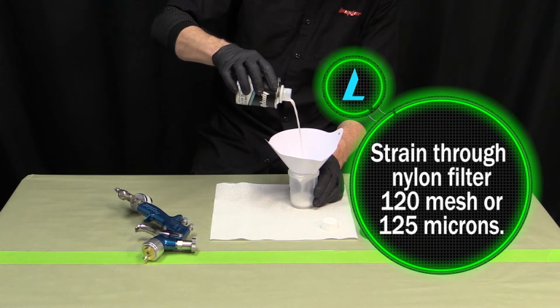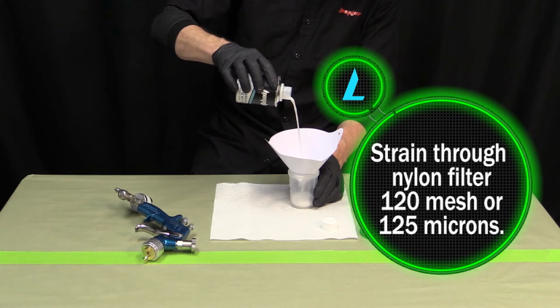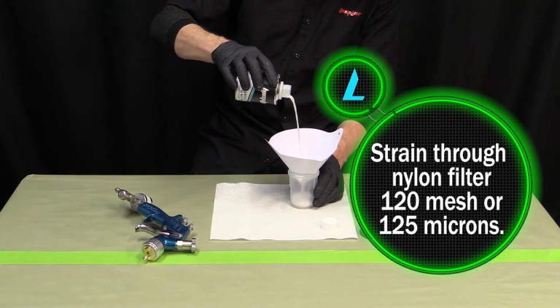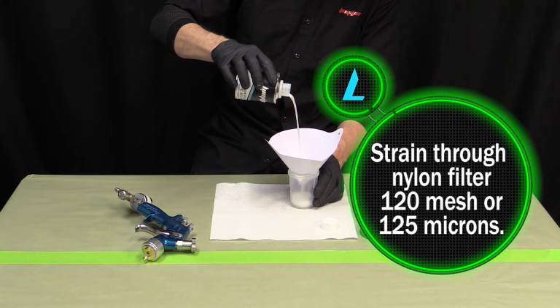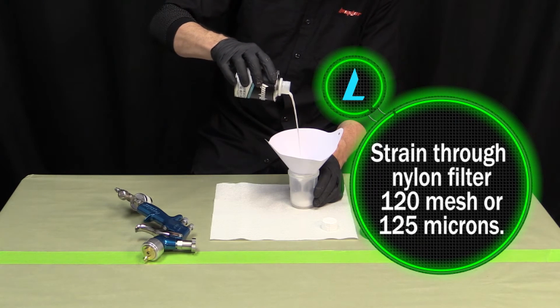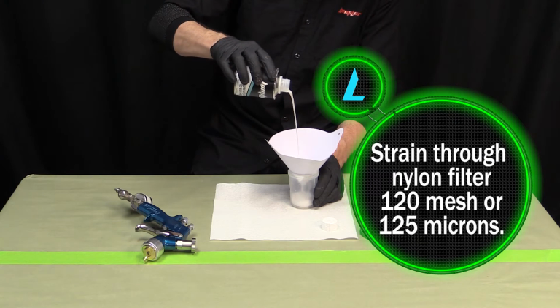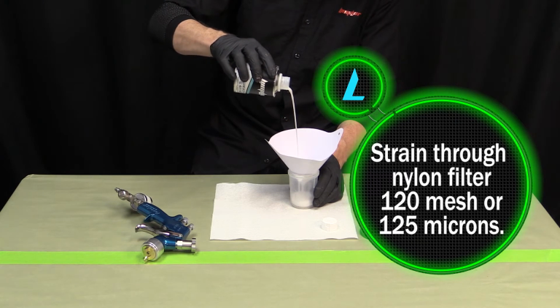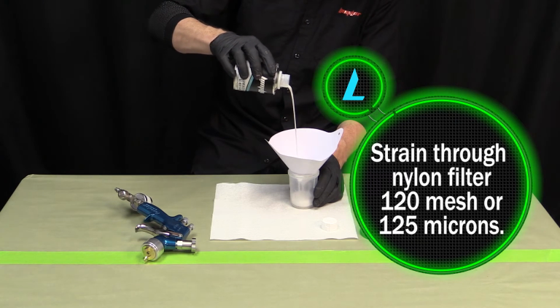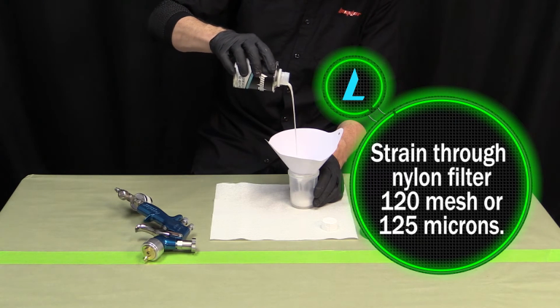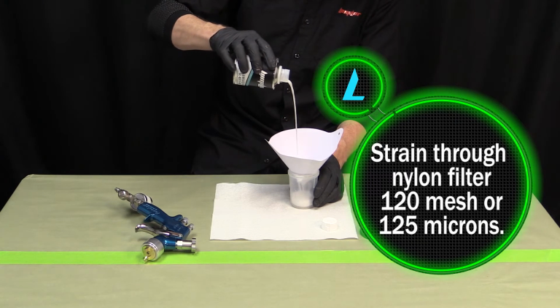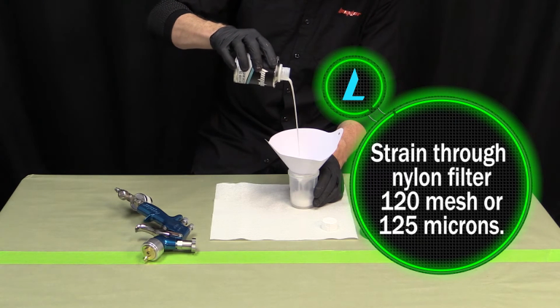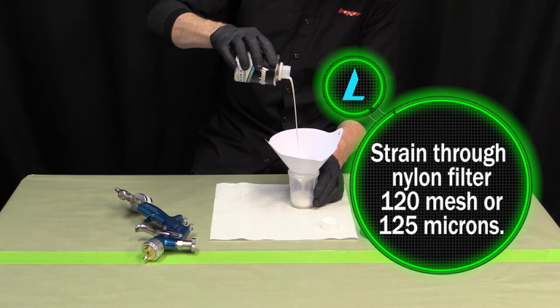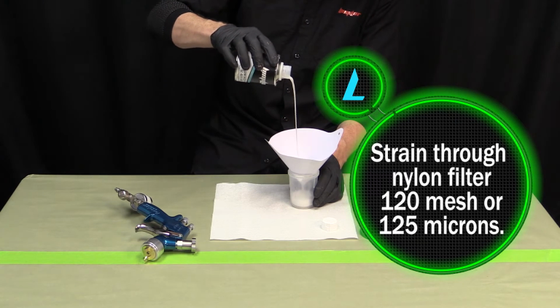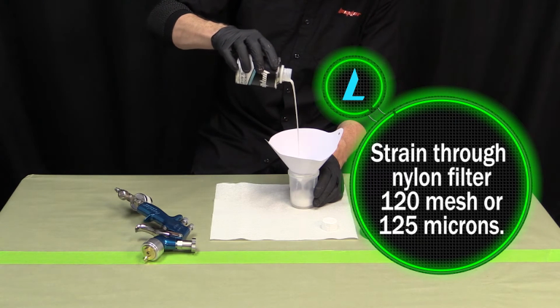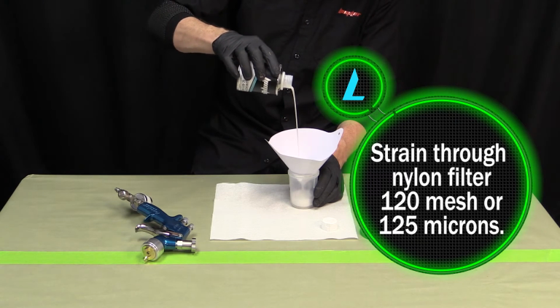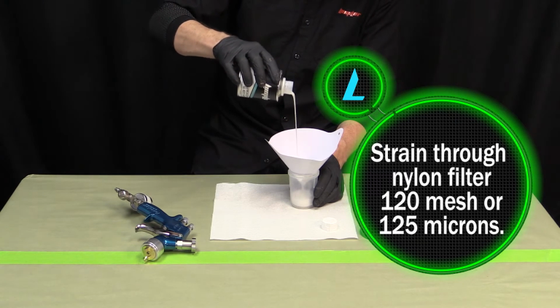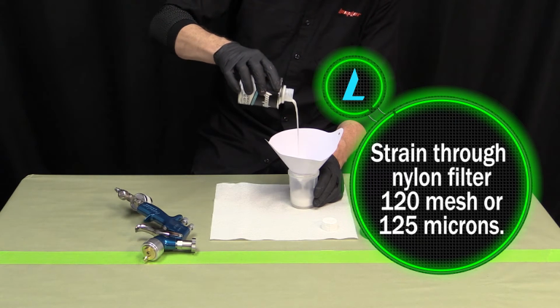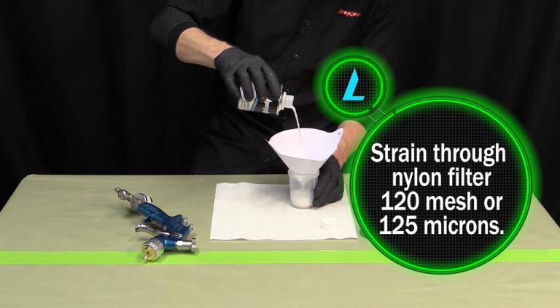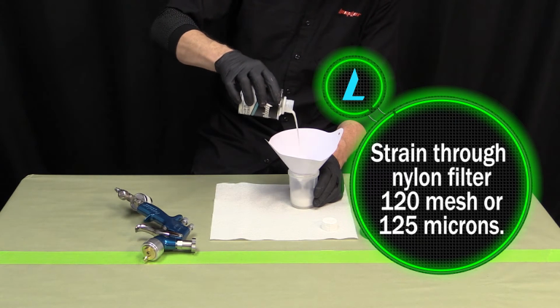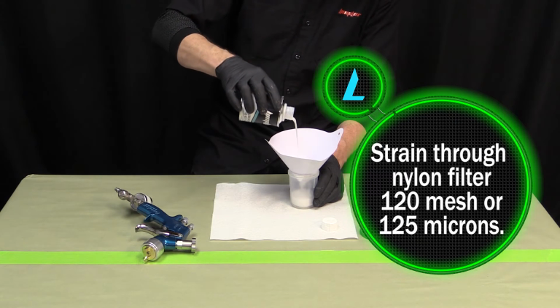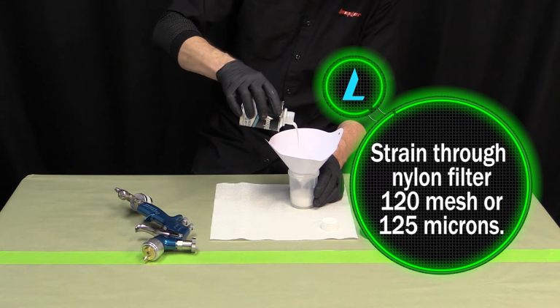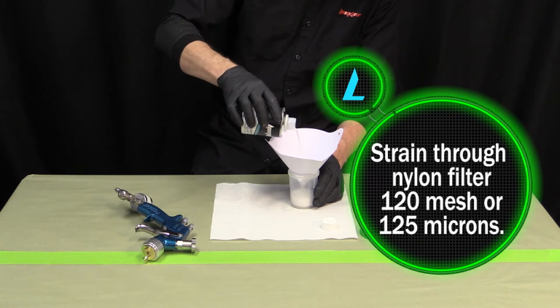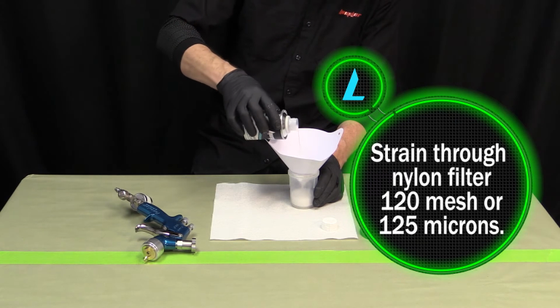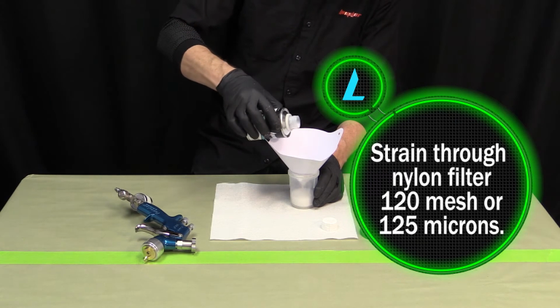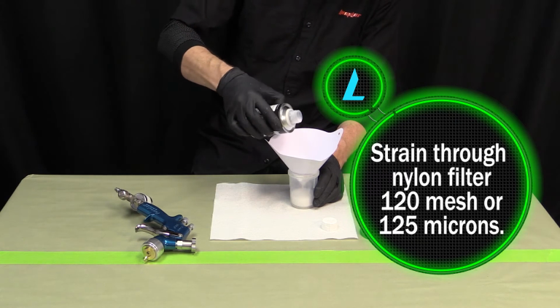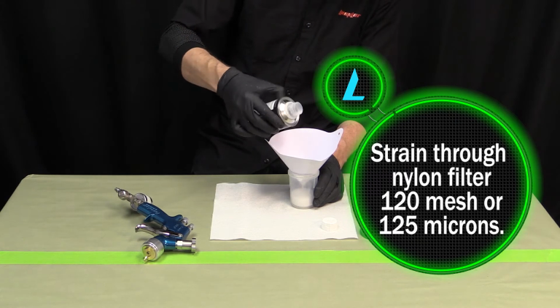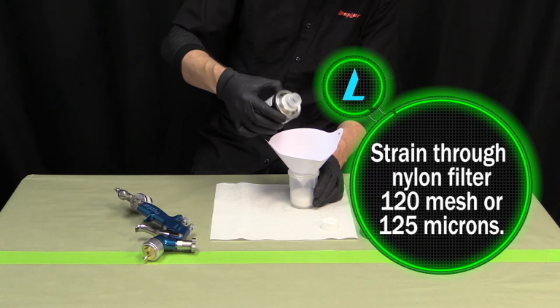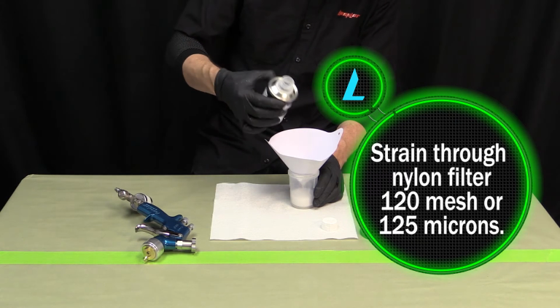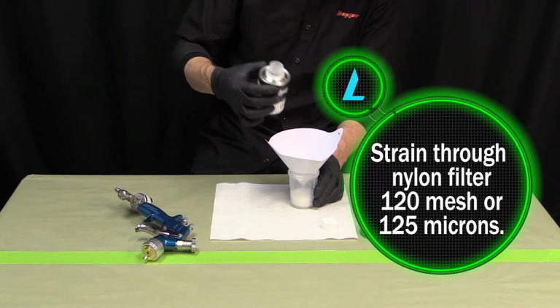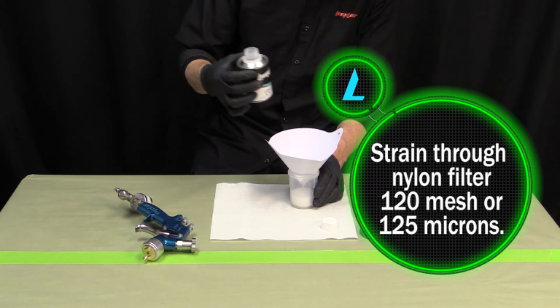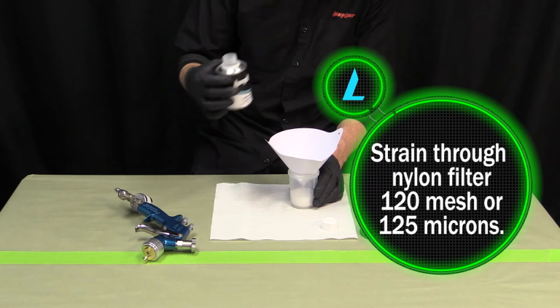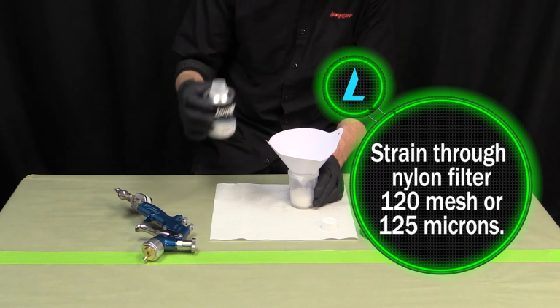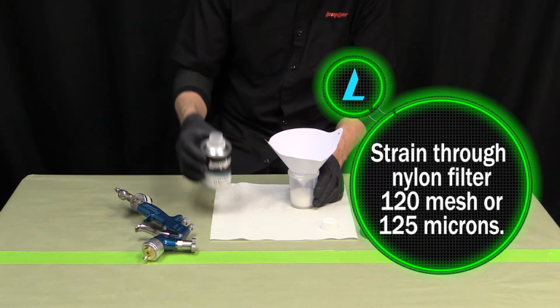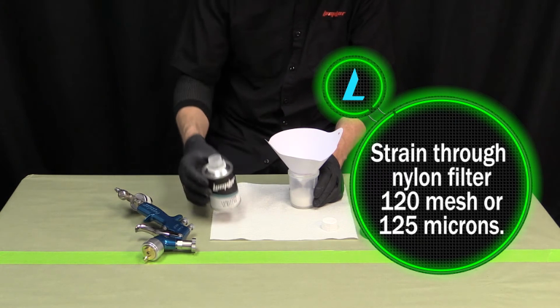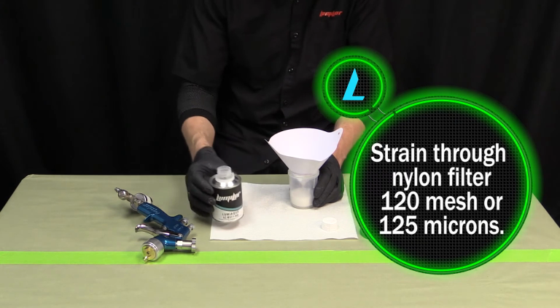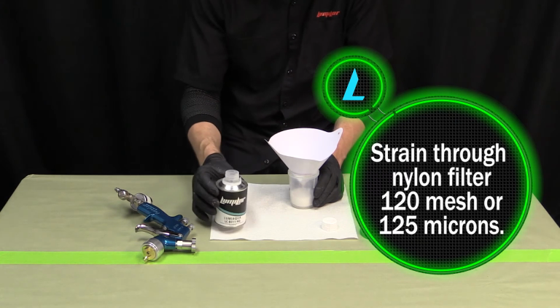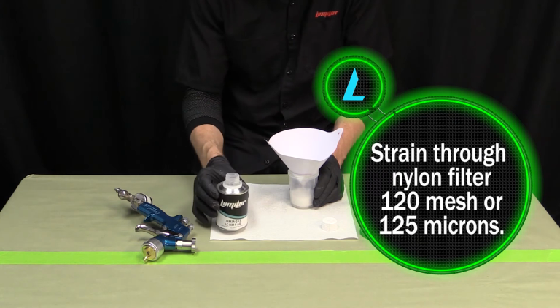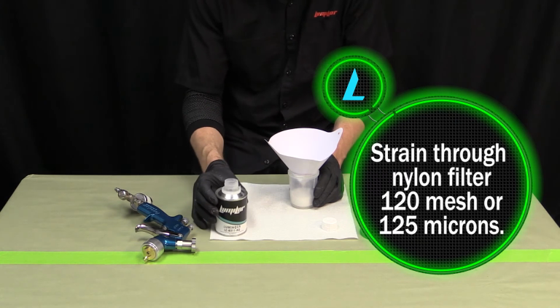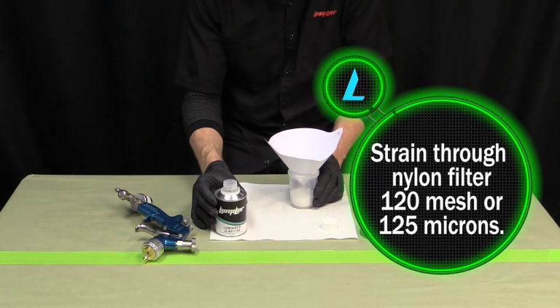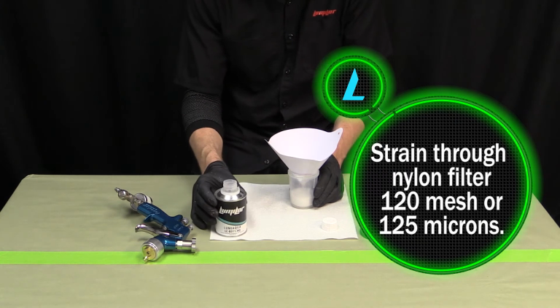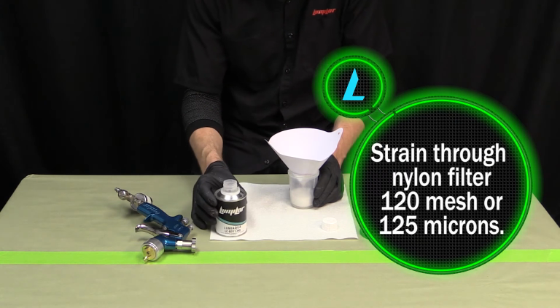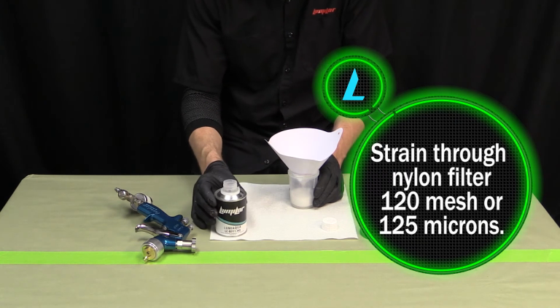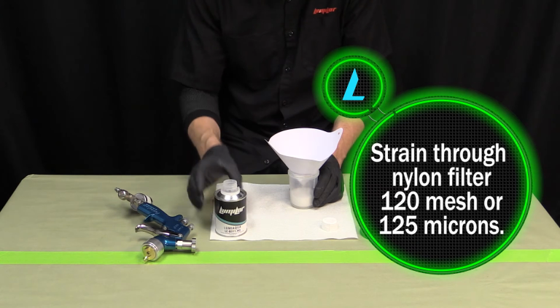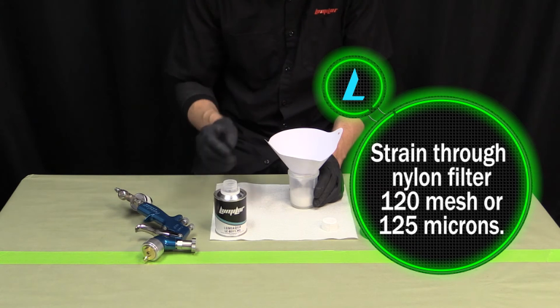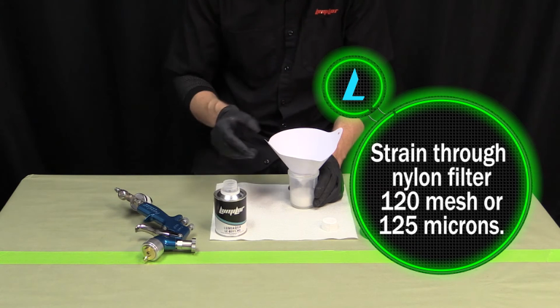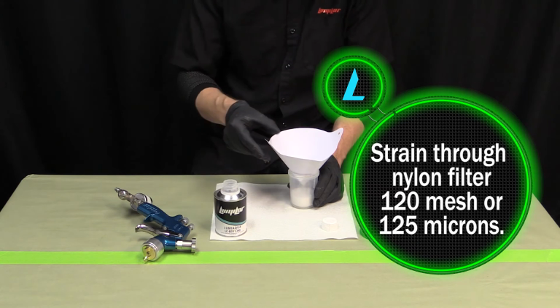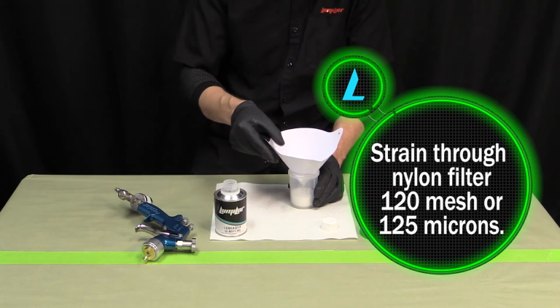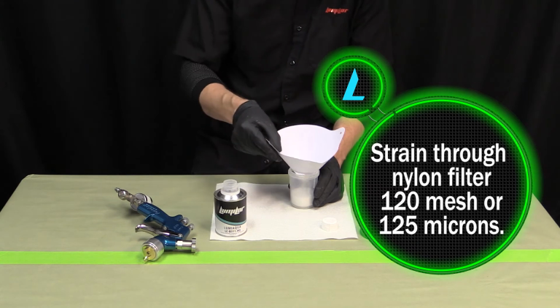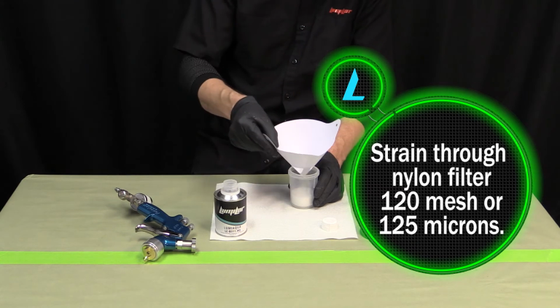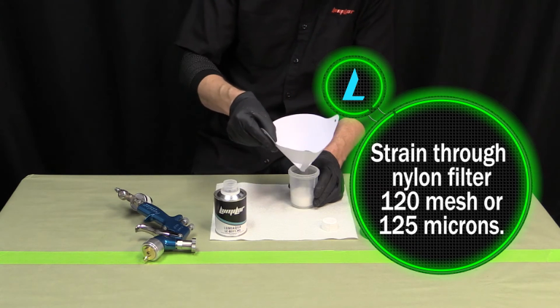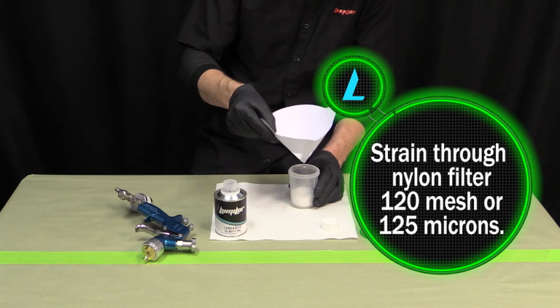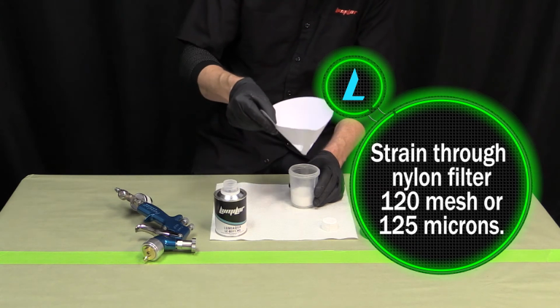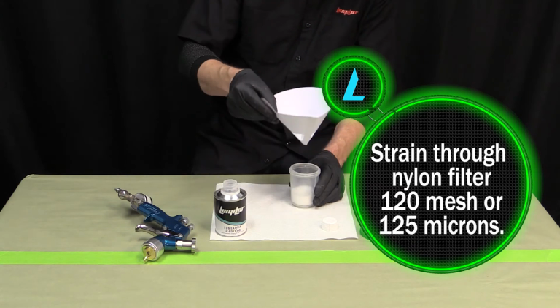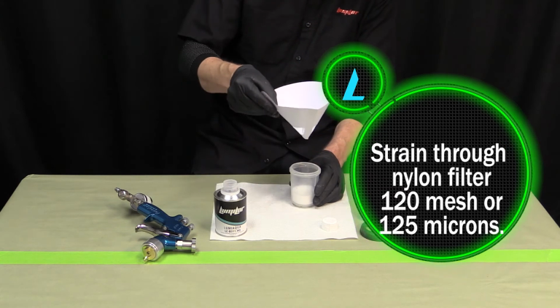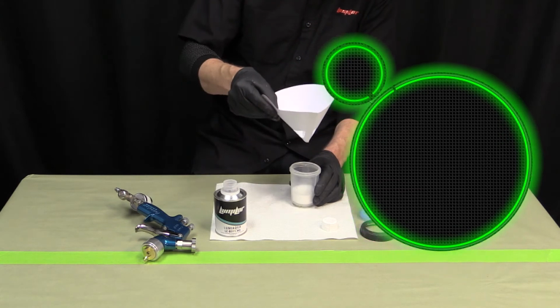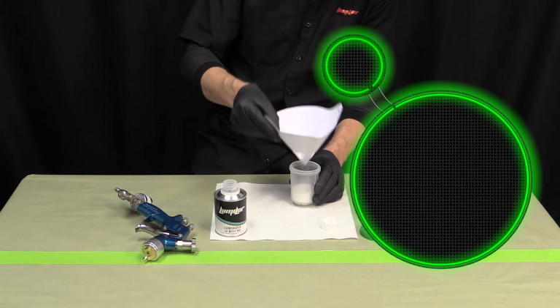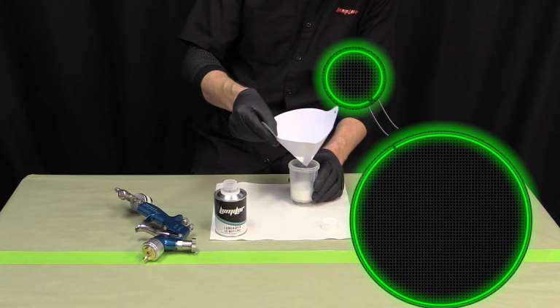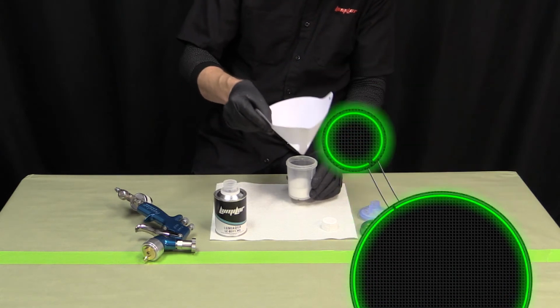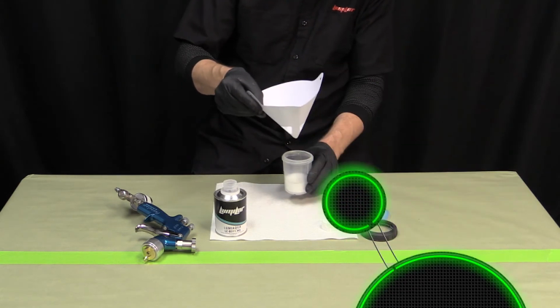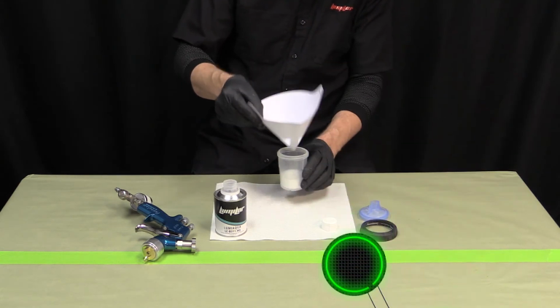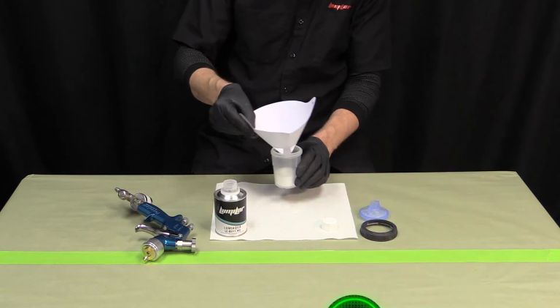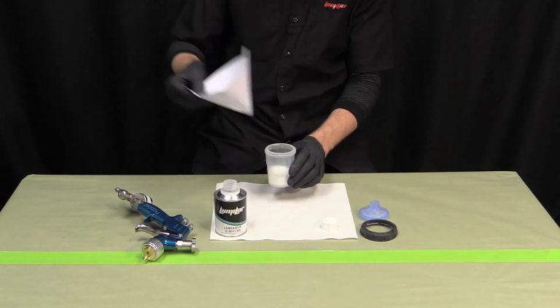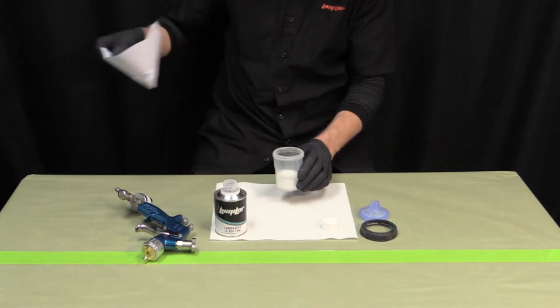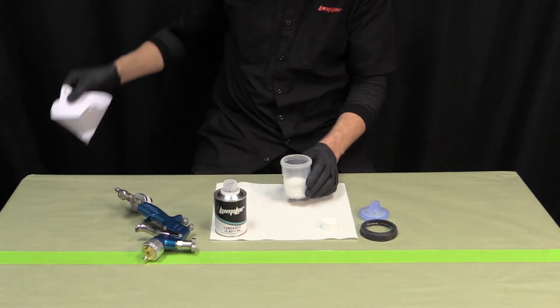When adding the LumiColor to the paint cup, be sure to strain it through a nylon 120 mesh or 125 micron filter.